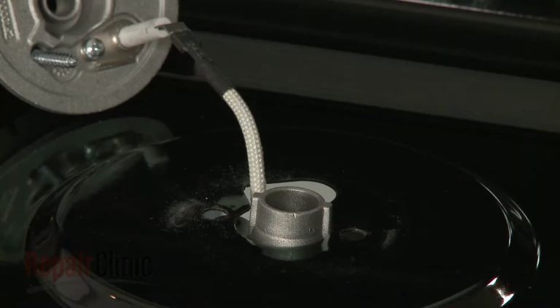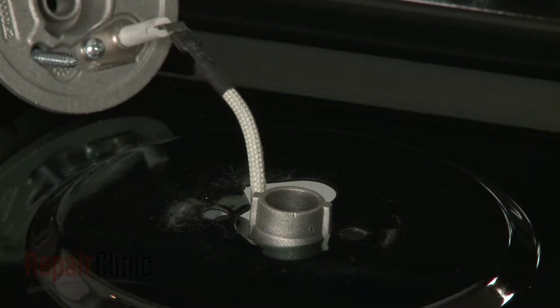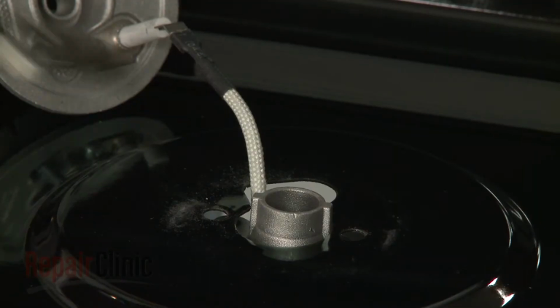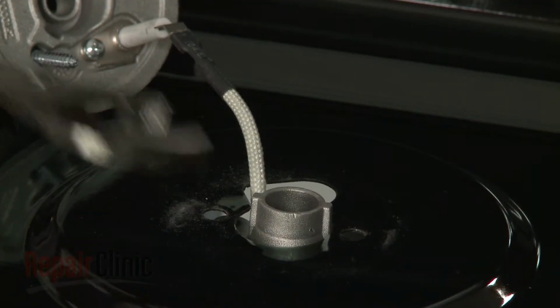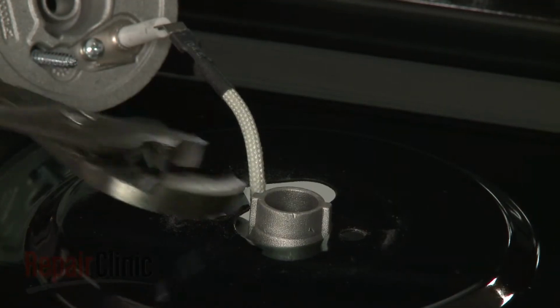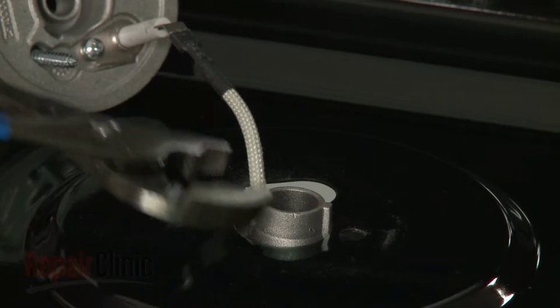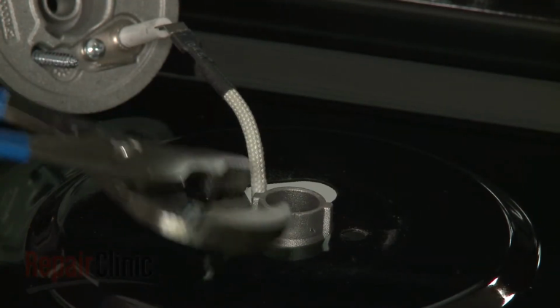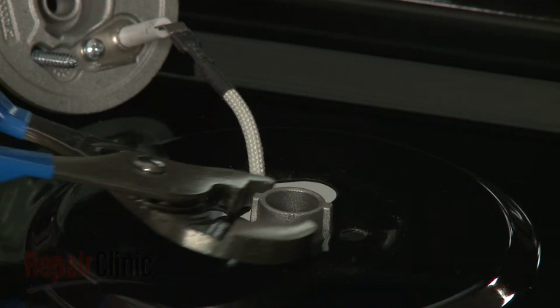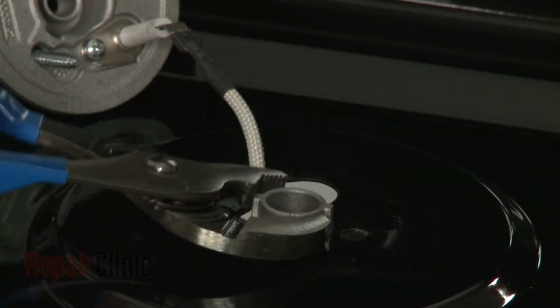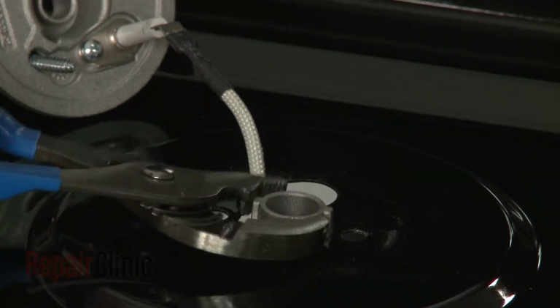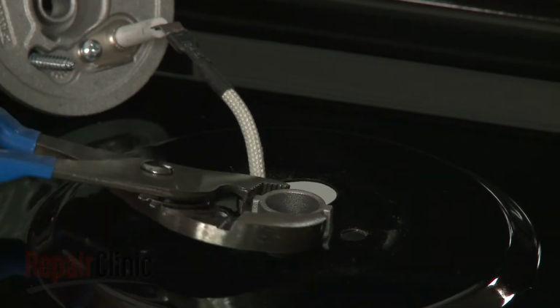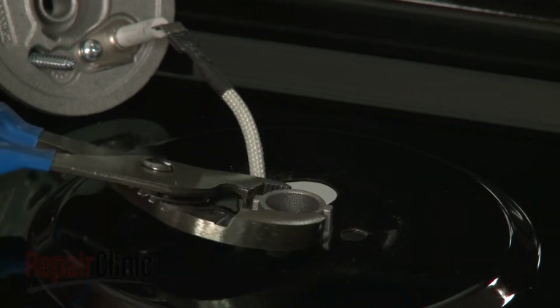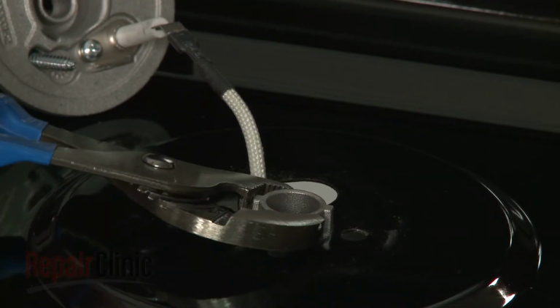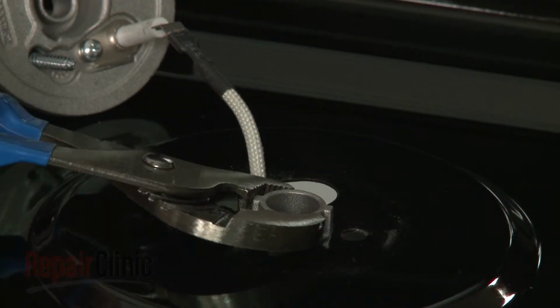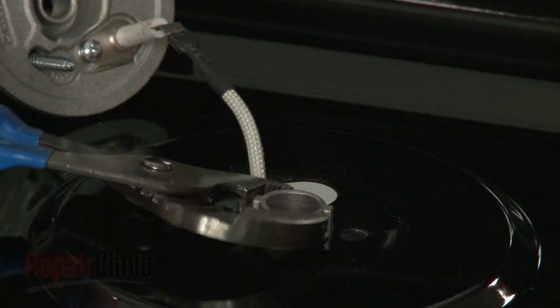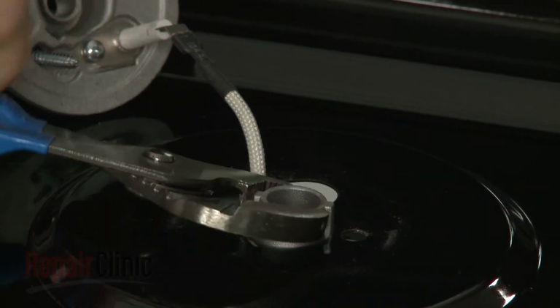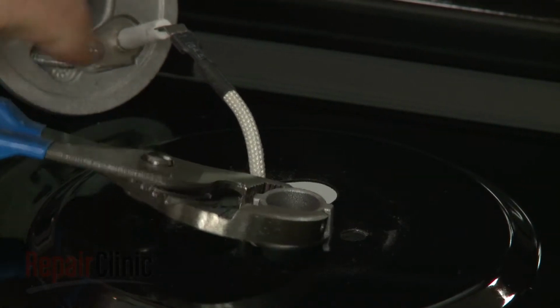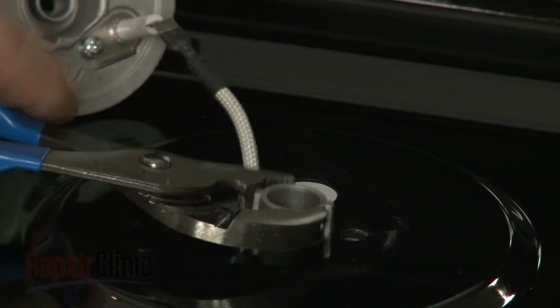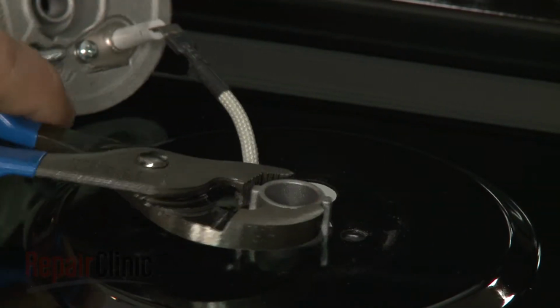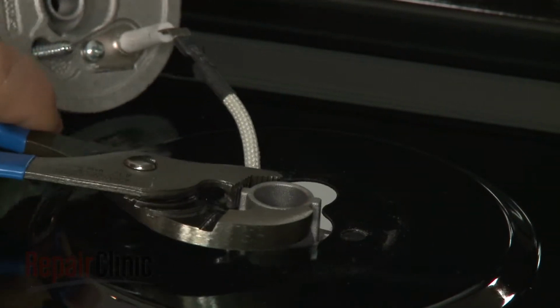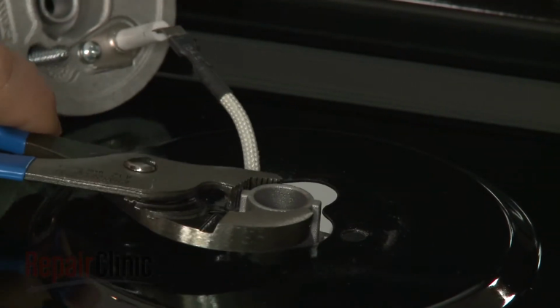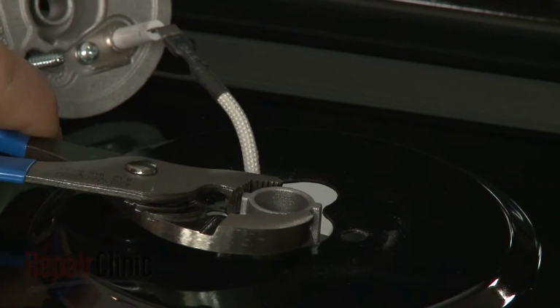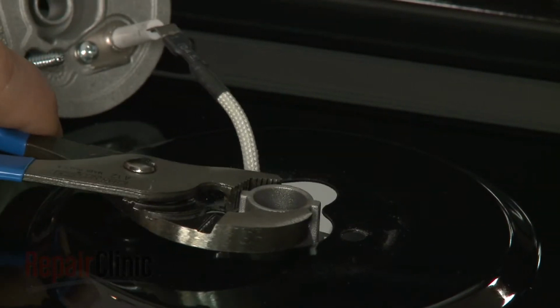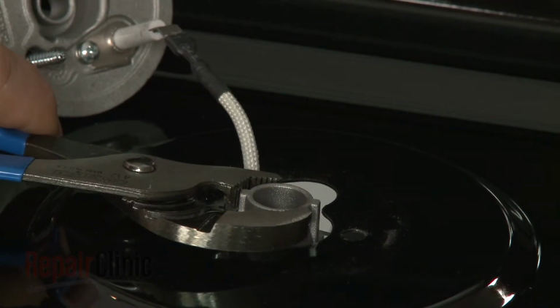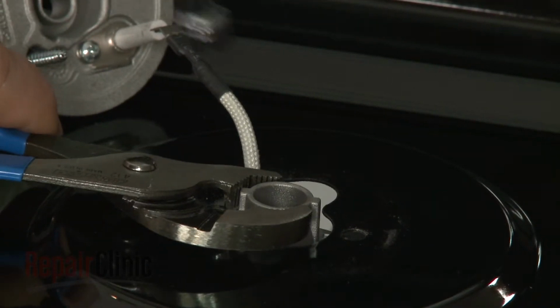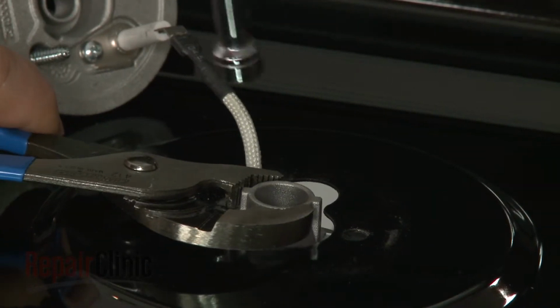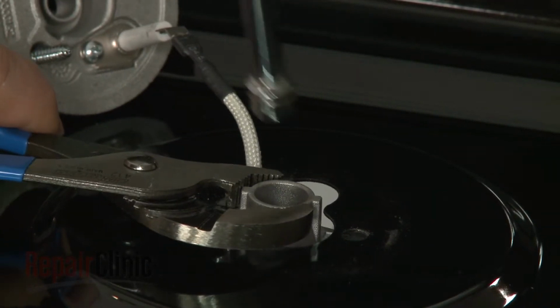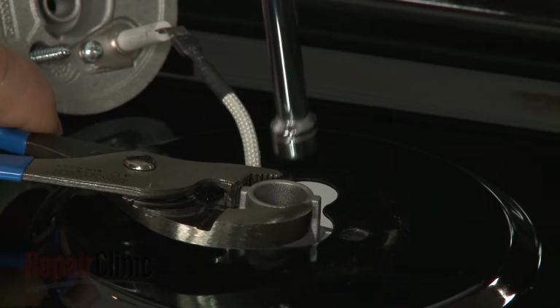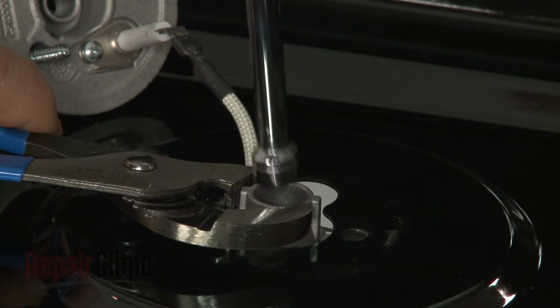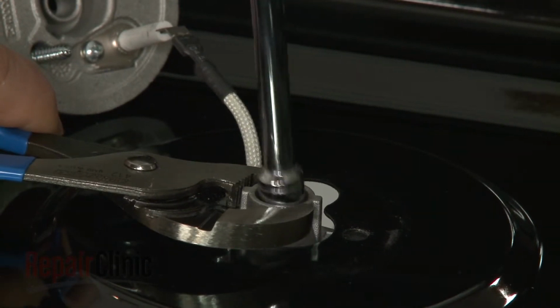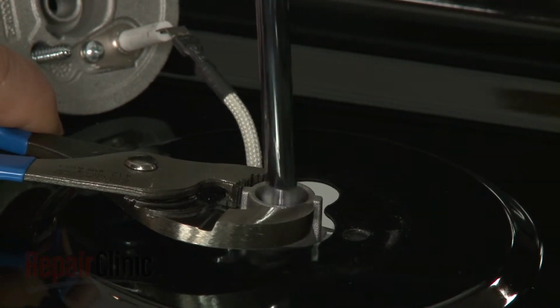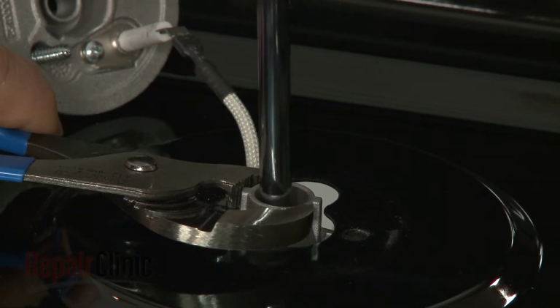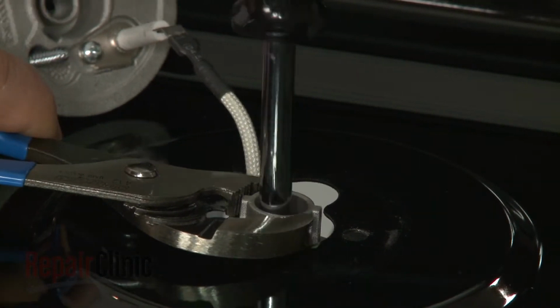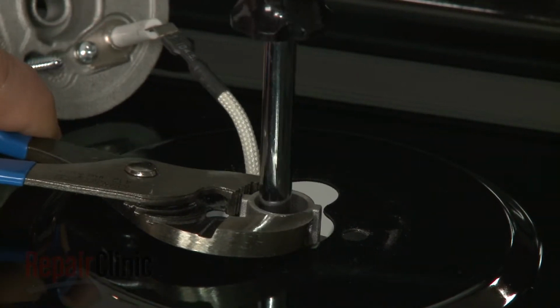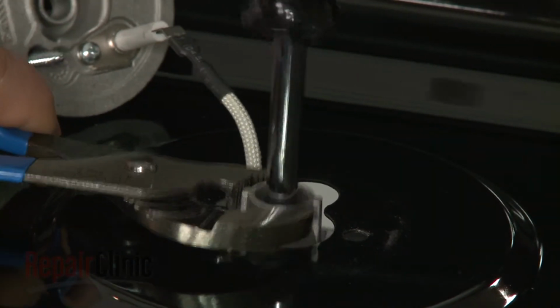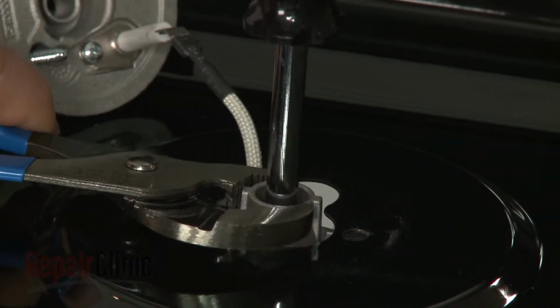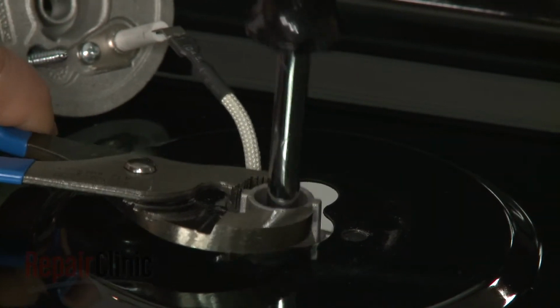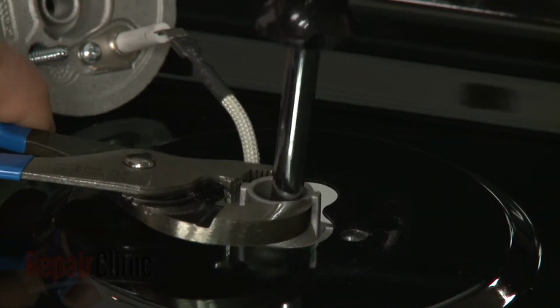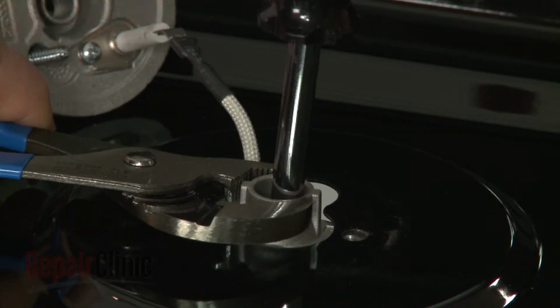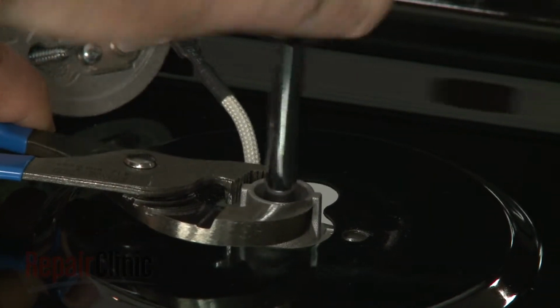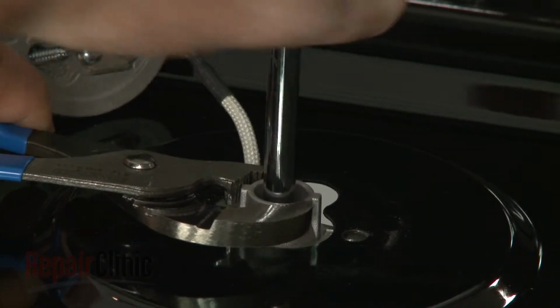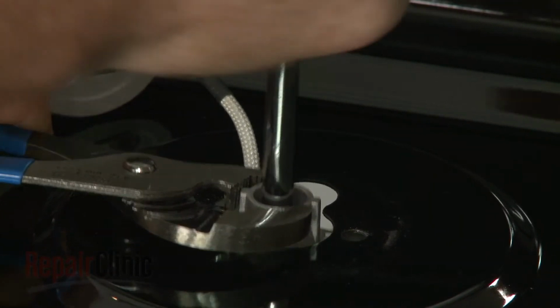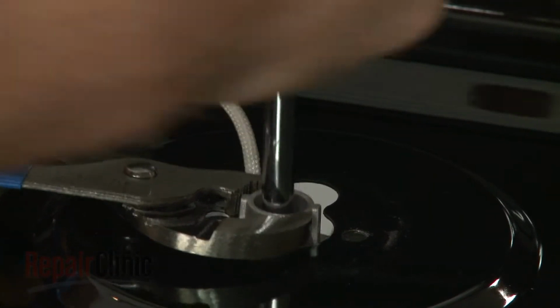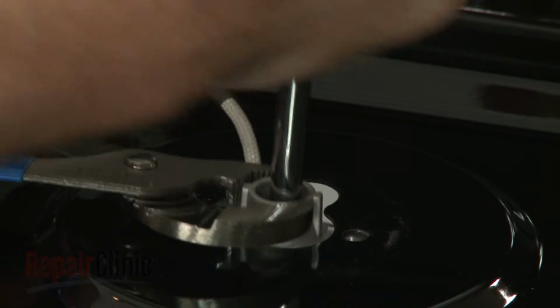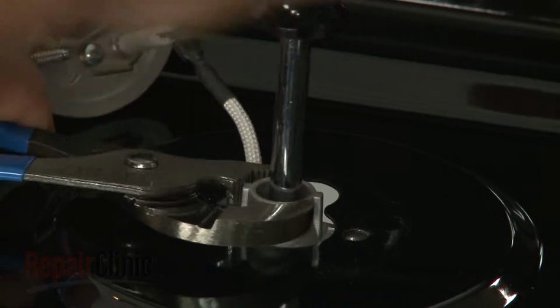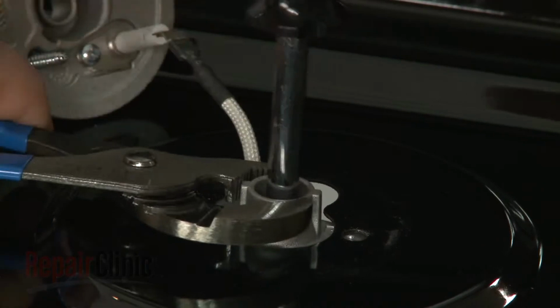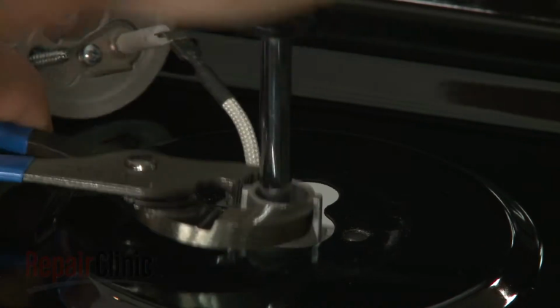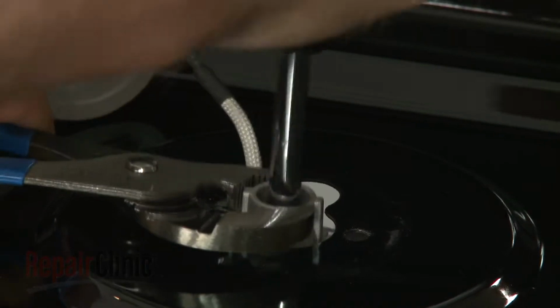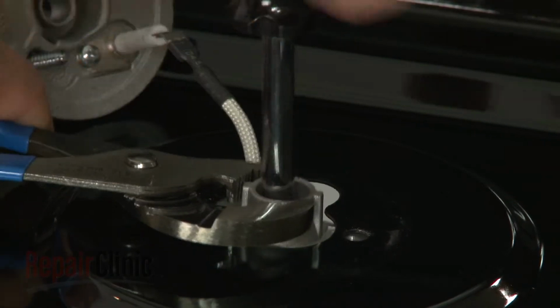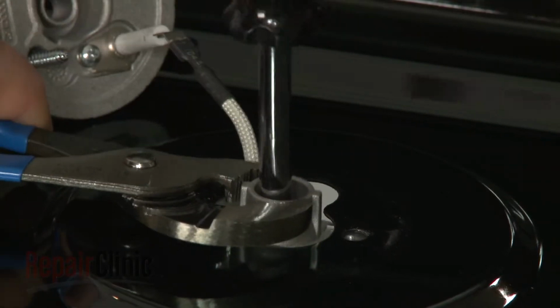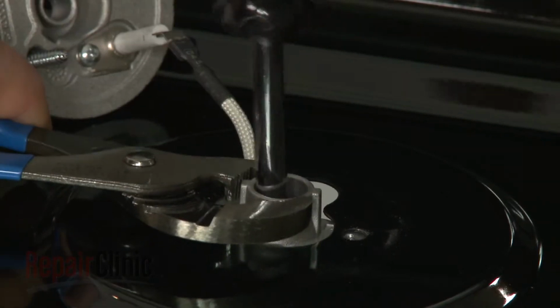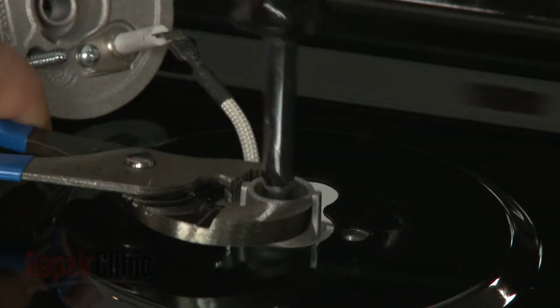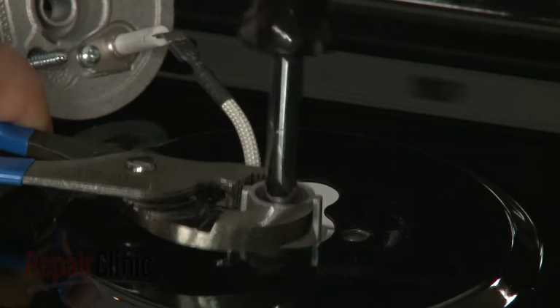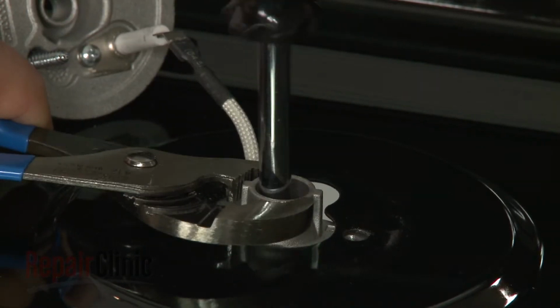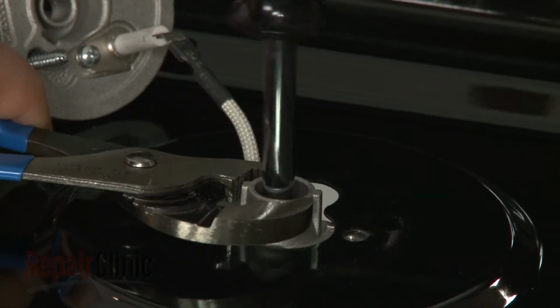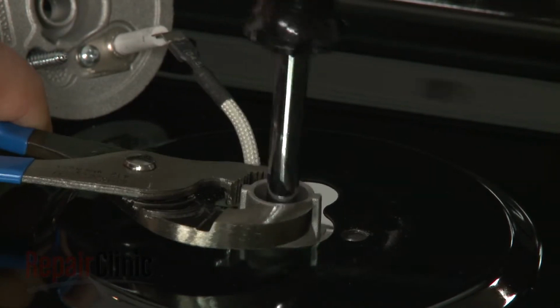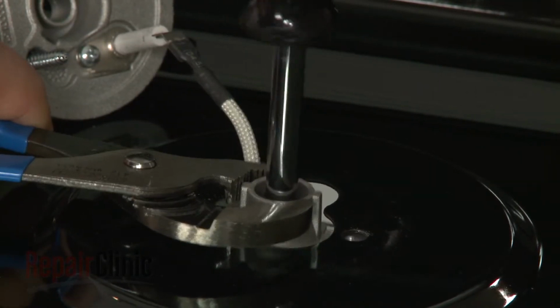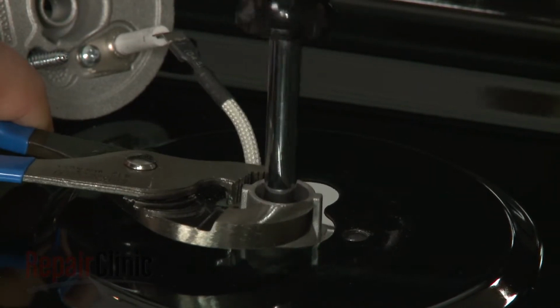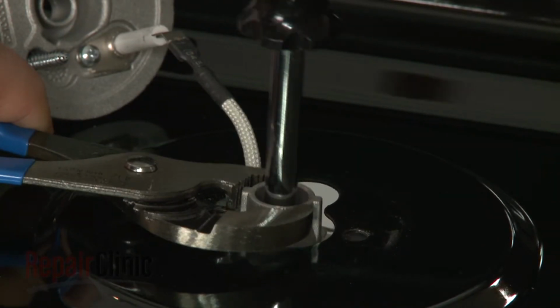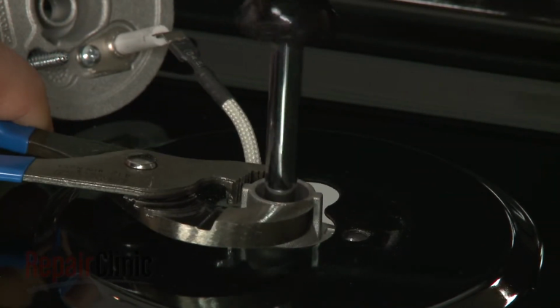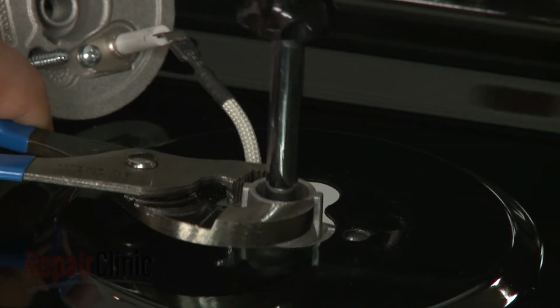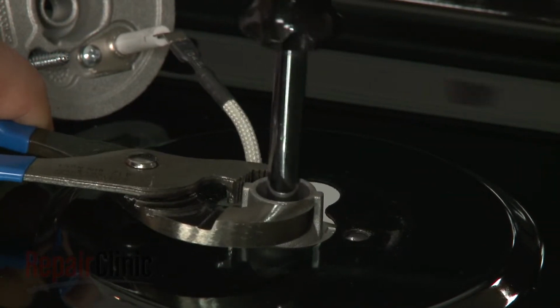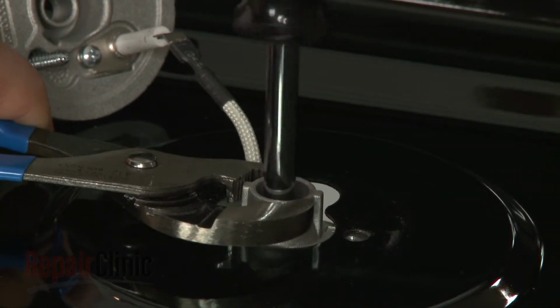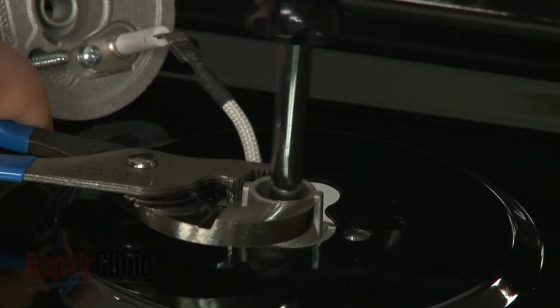Use pliers to secure the orifice holder and a 7mm nut driver to unthread the old orifice from the holder.